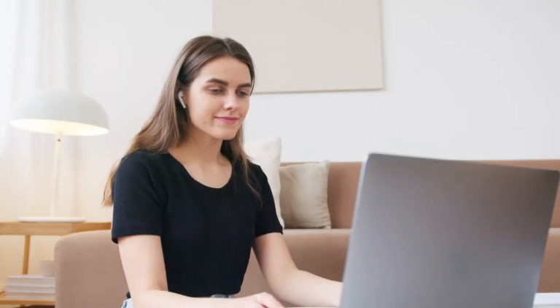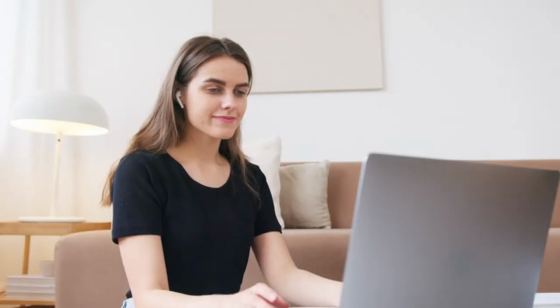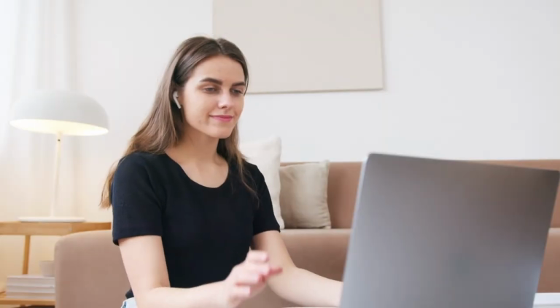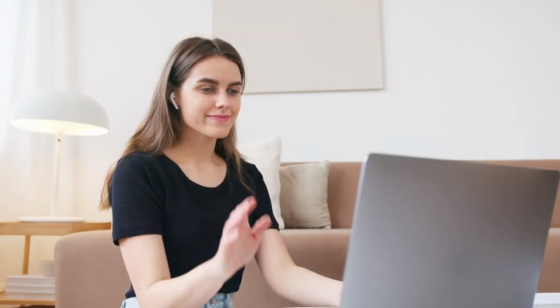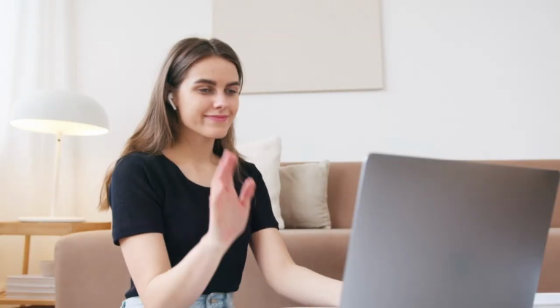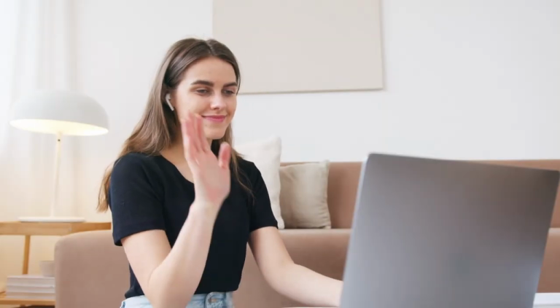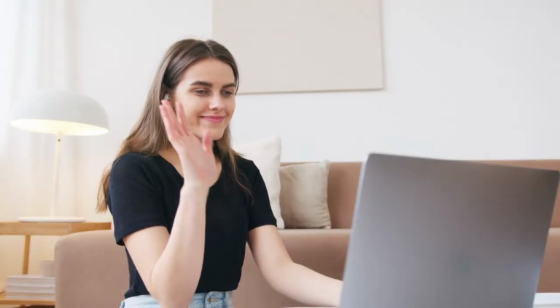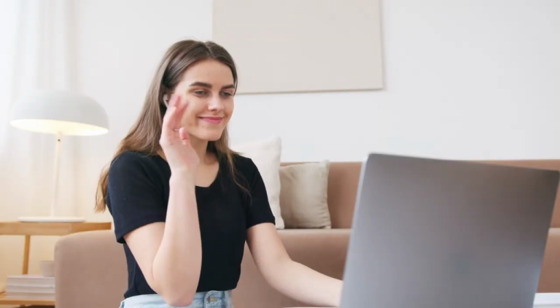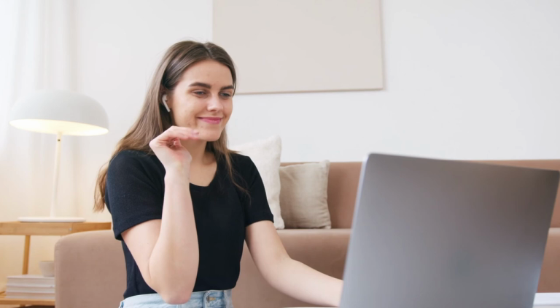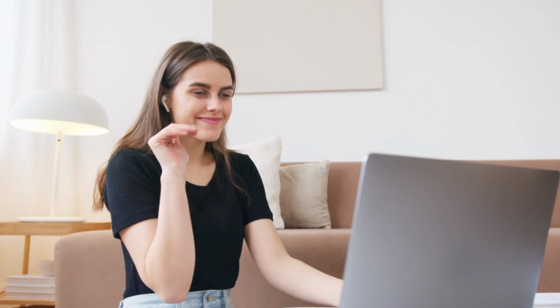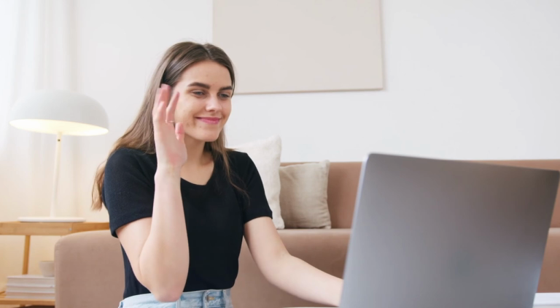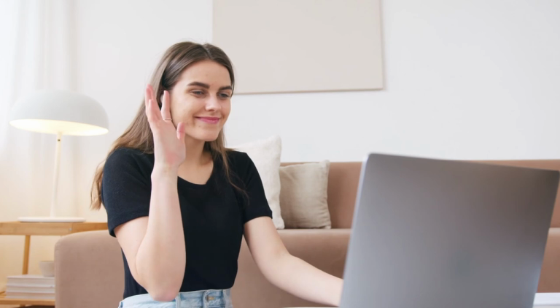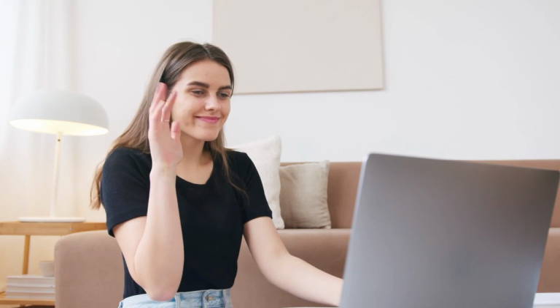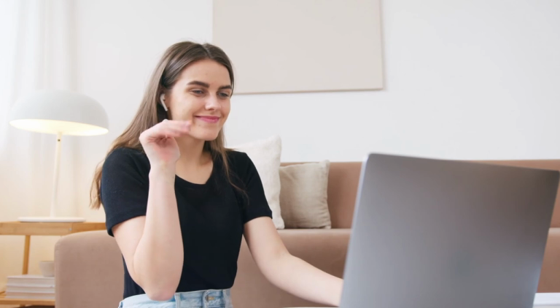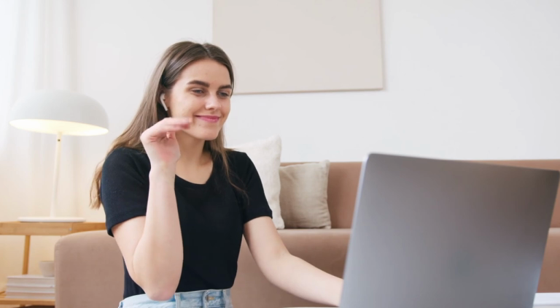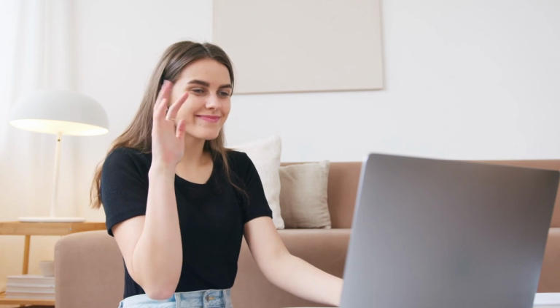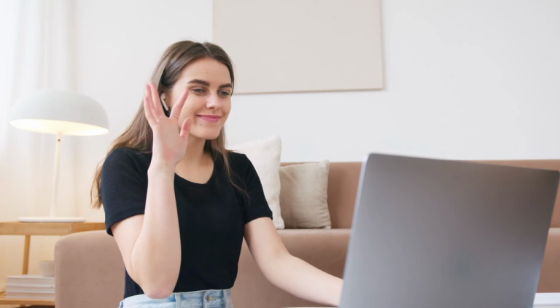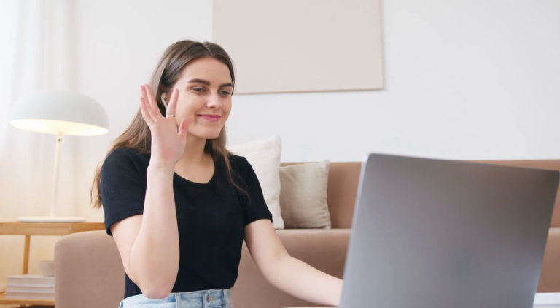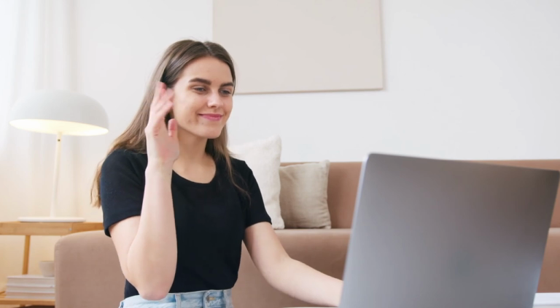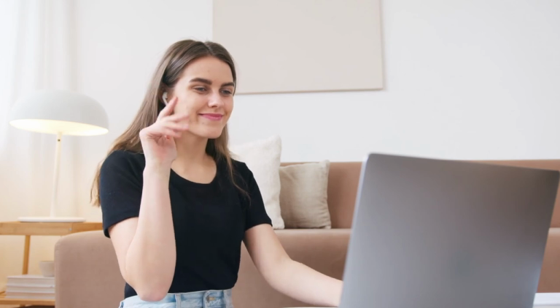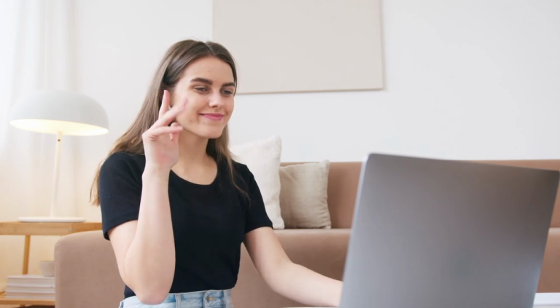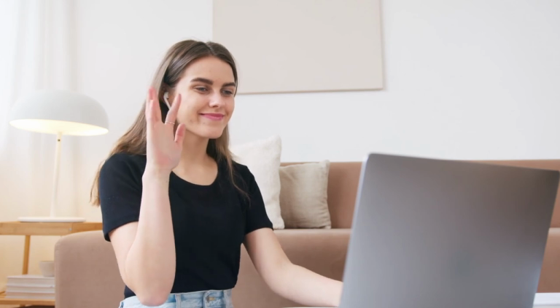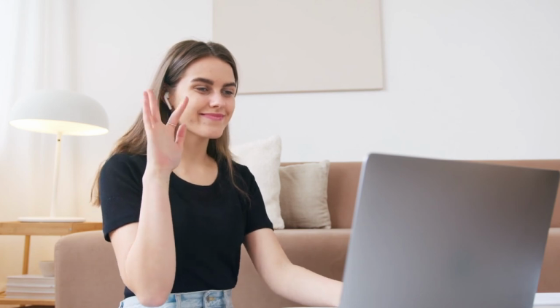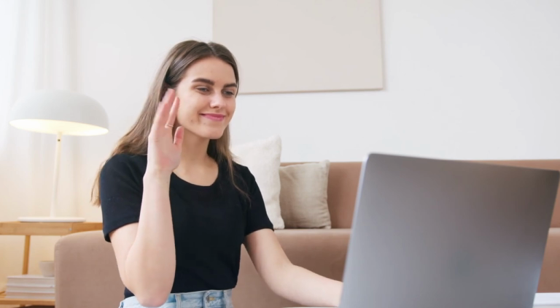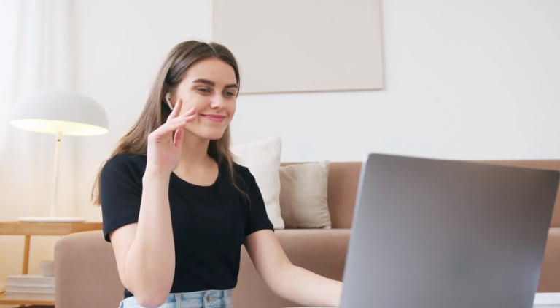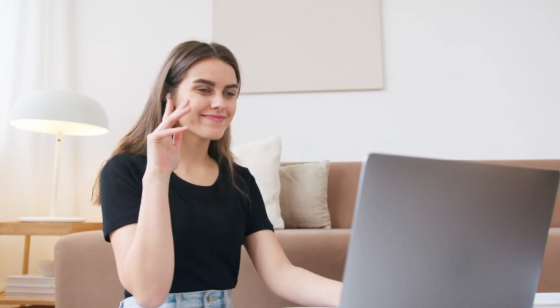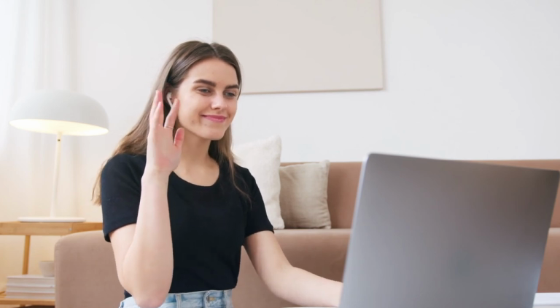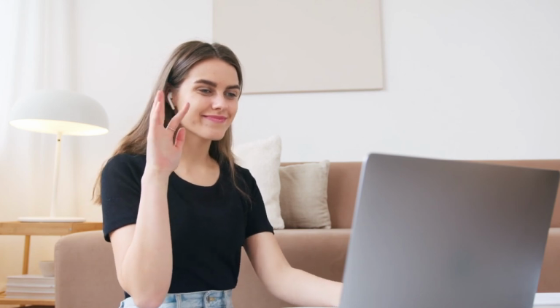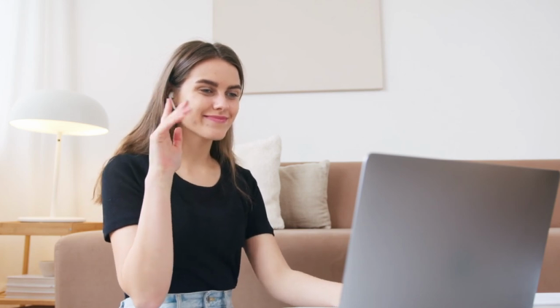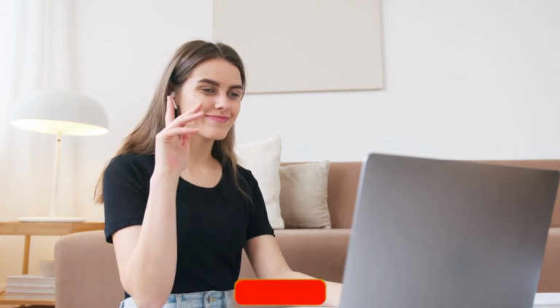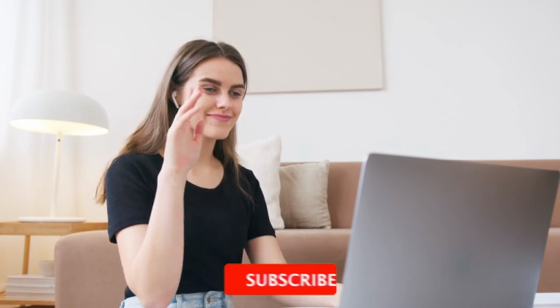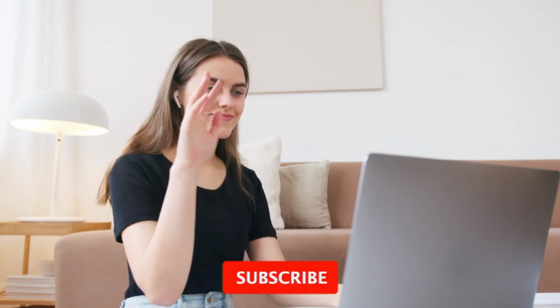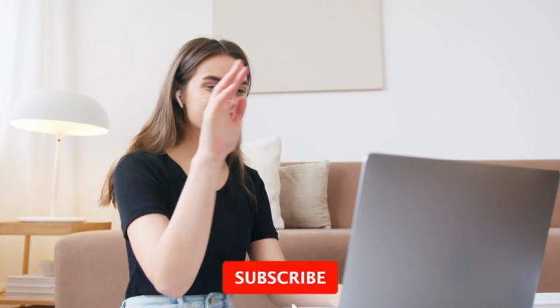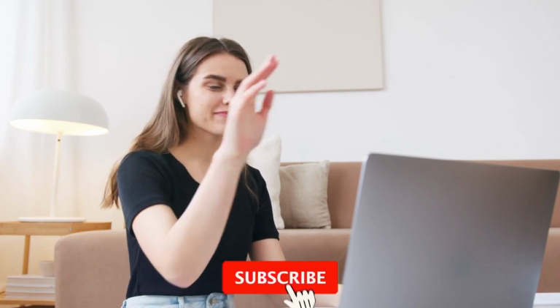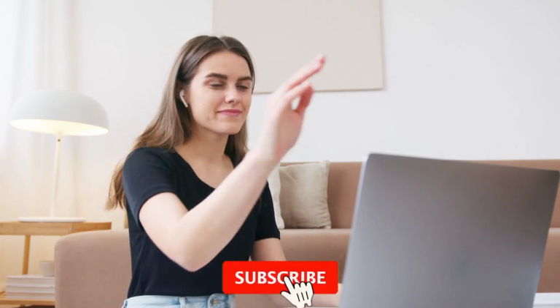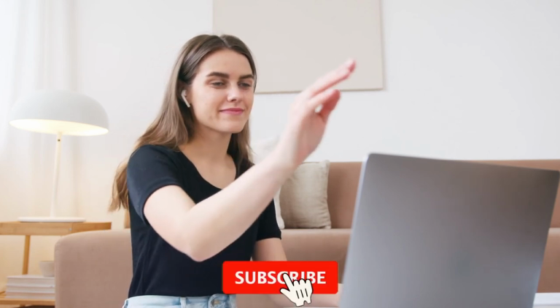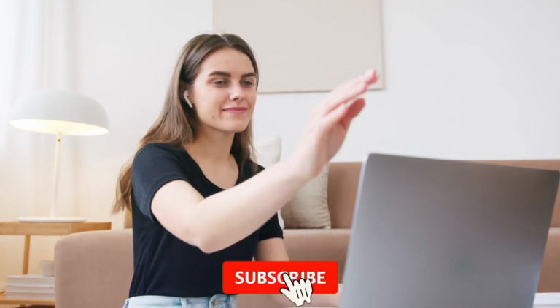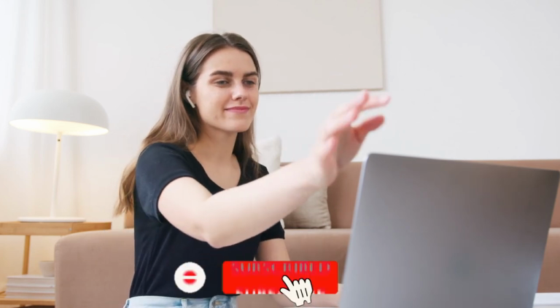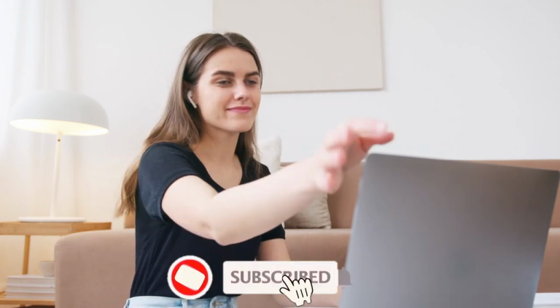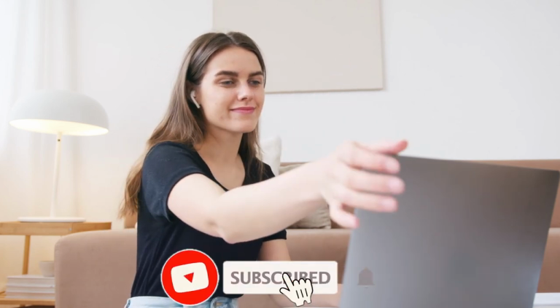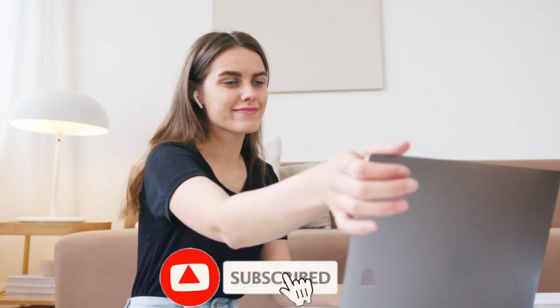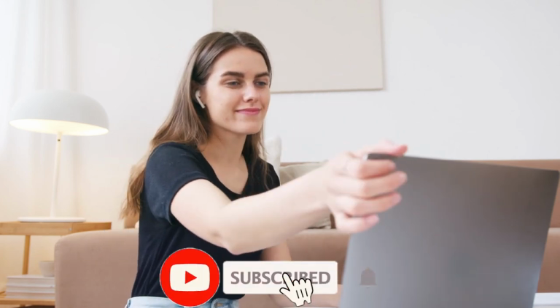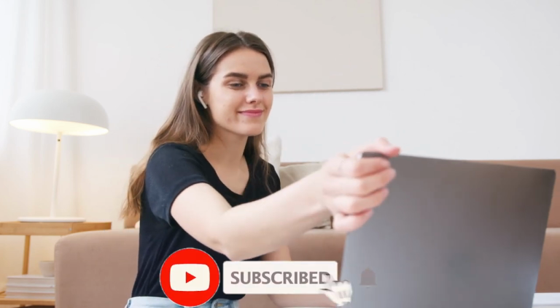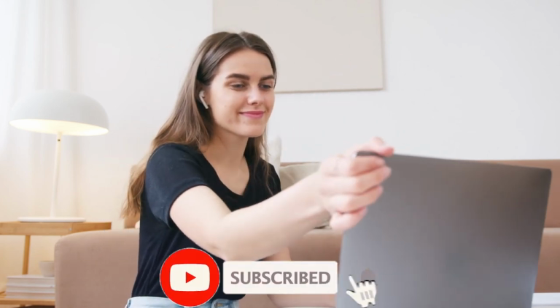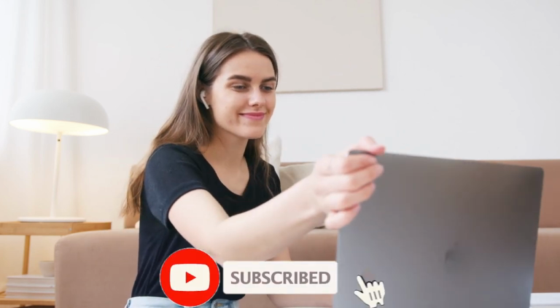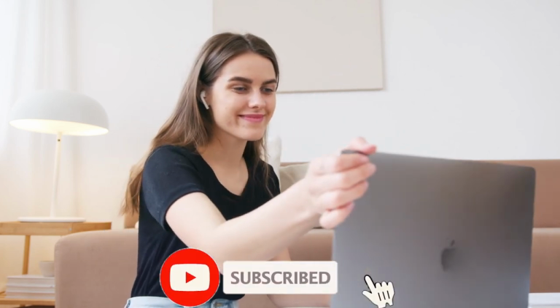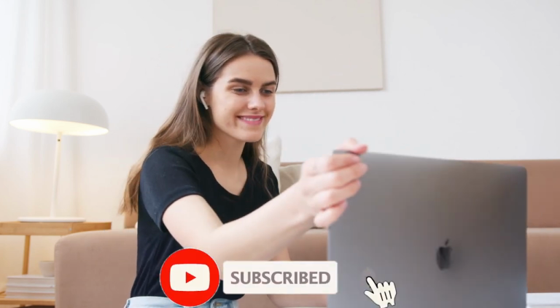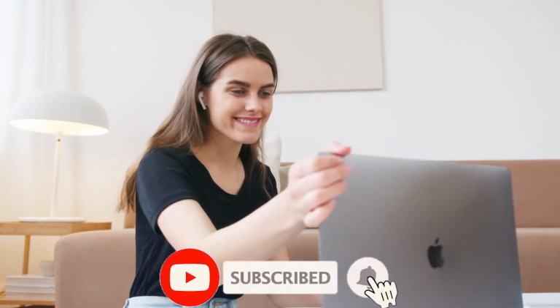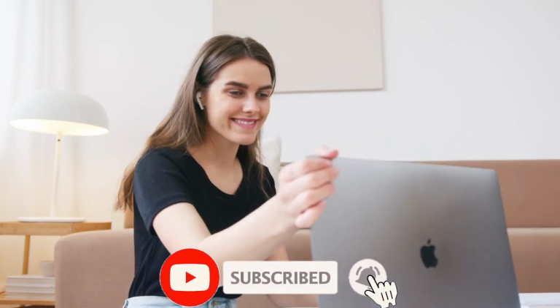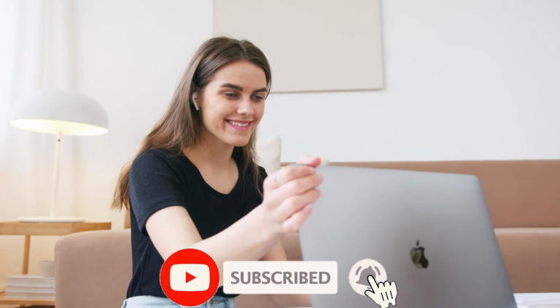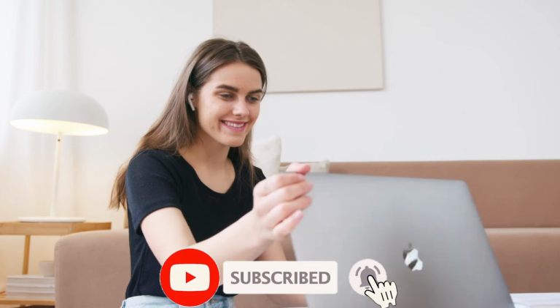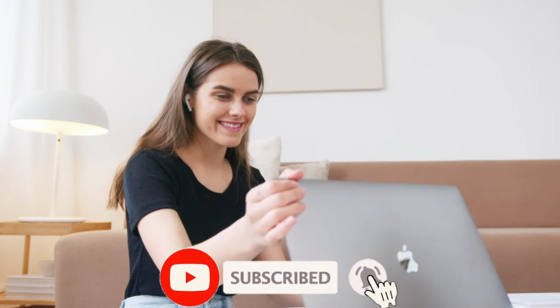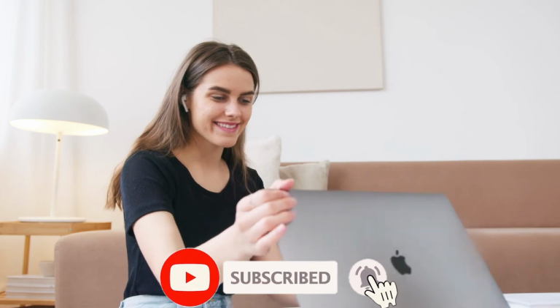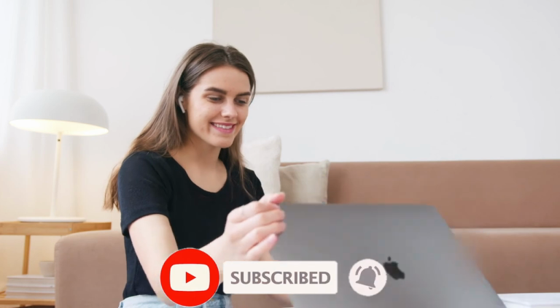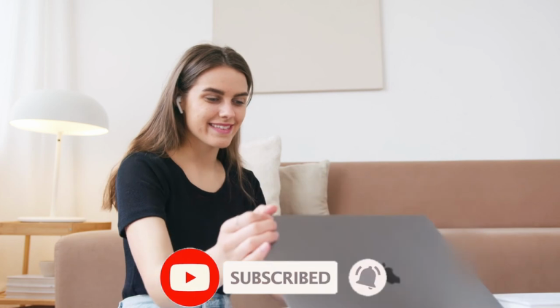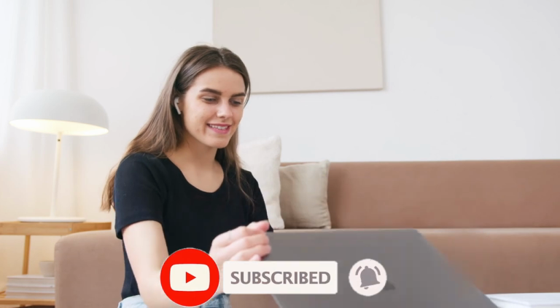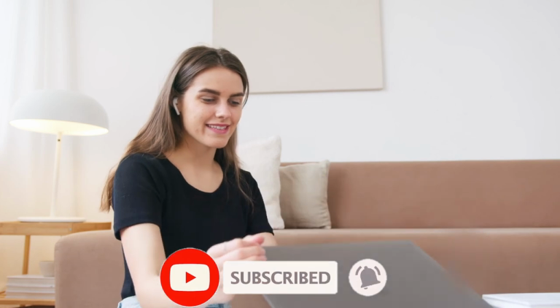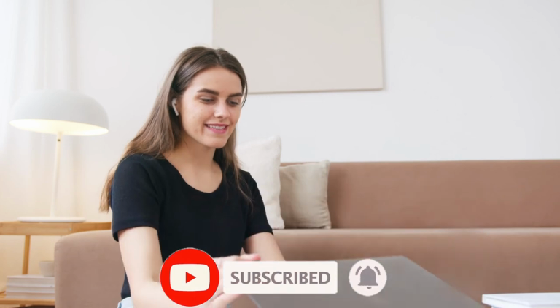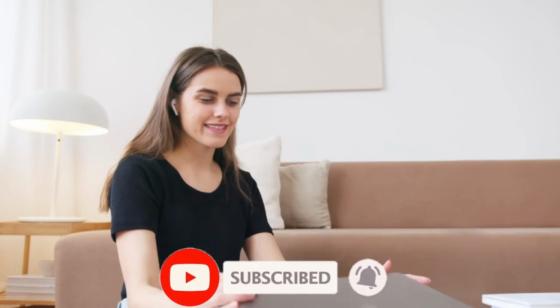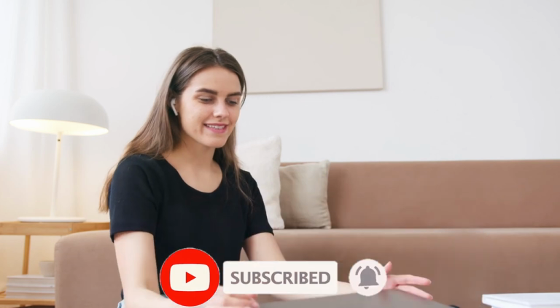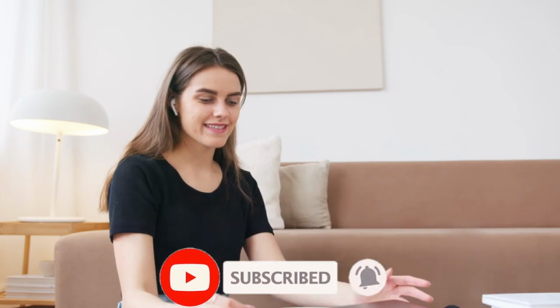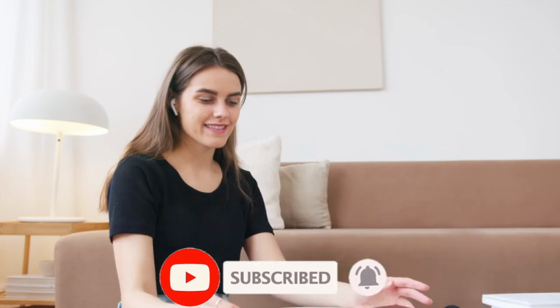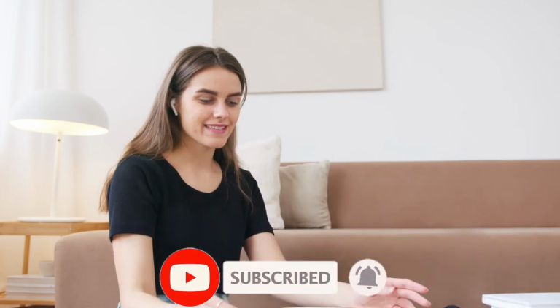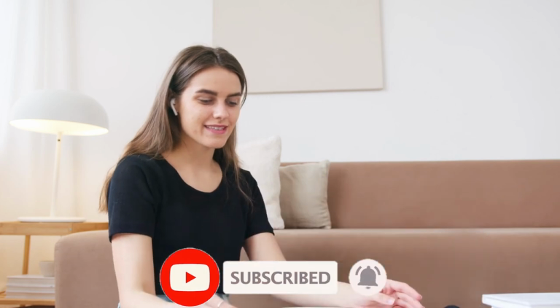That's all for today's video. If you made it this far, click the subscribe button and hit the bell icon for more awesome content. Thanks for watching!